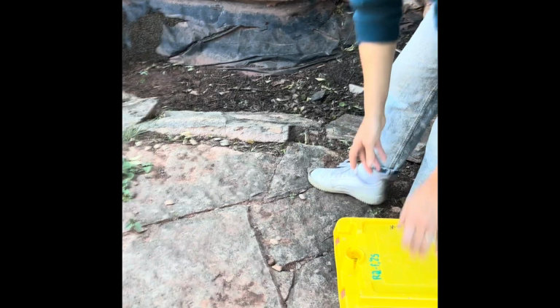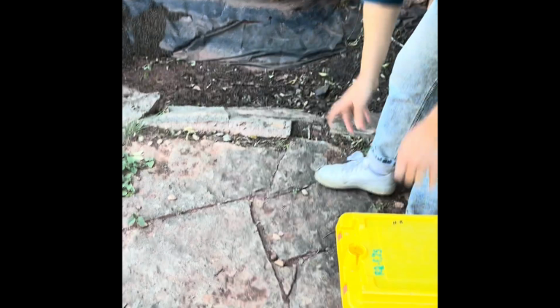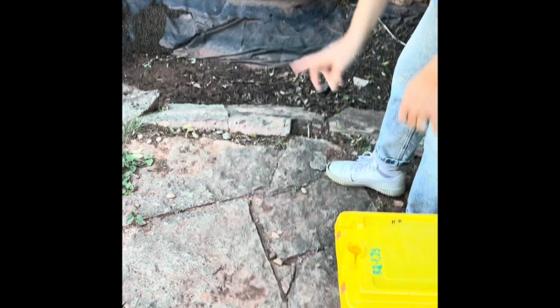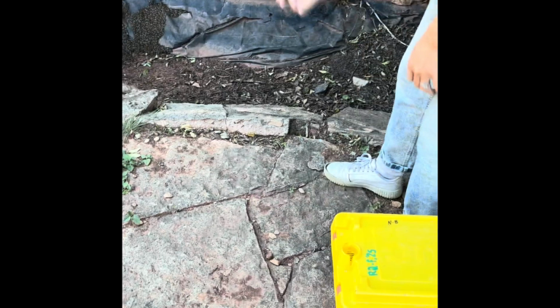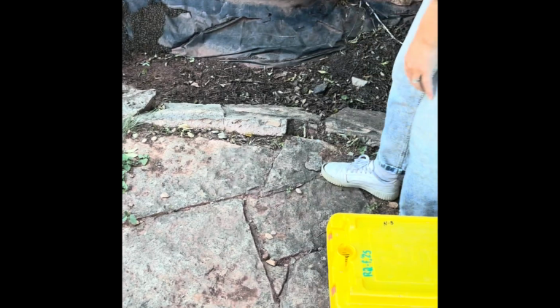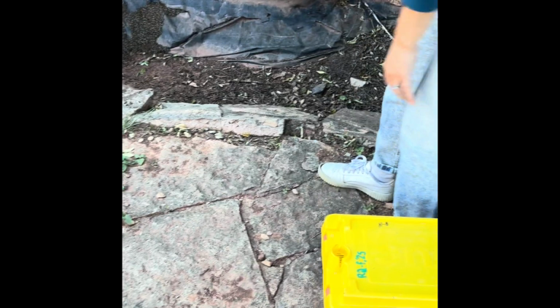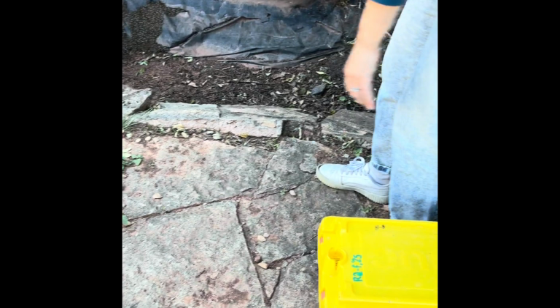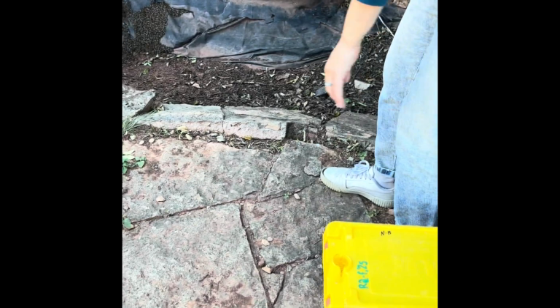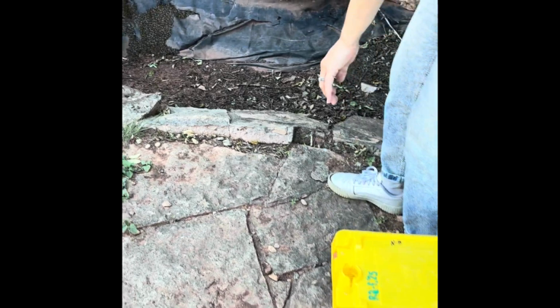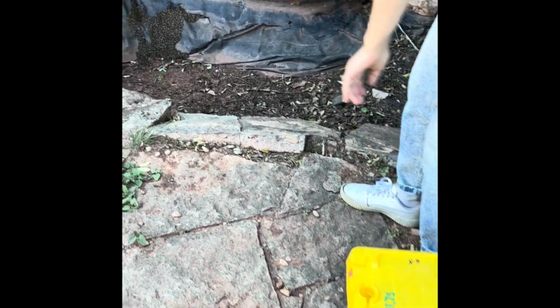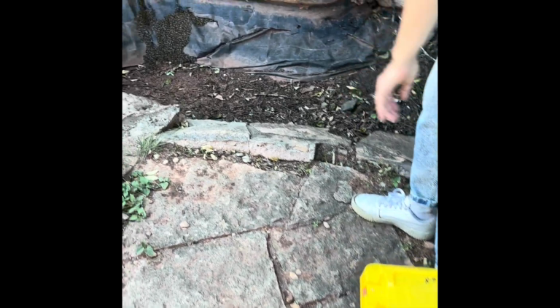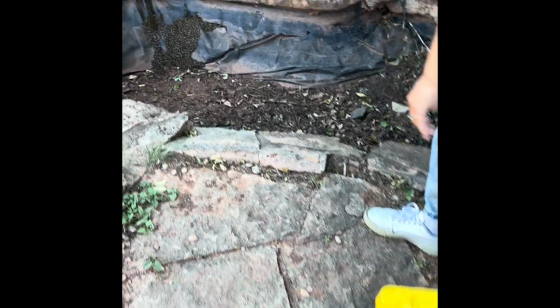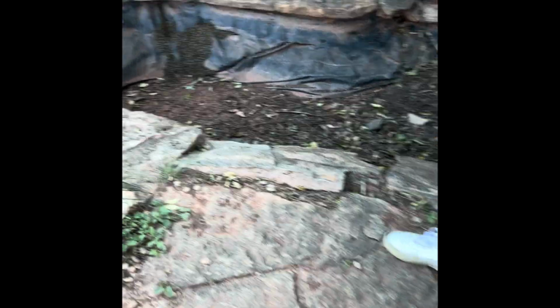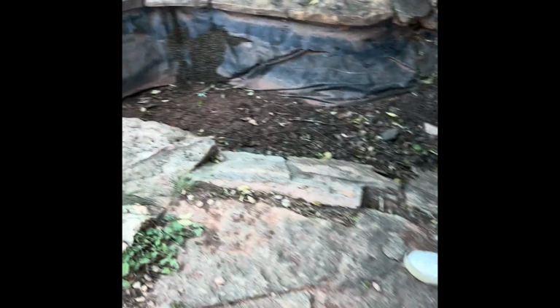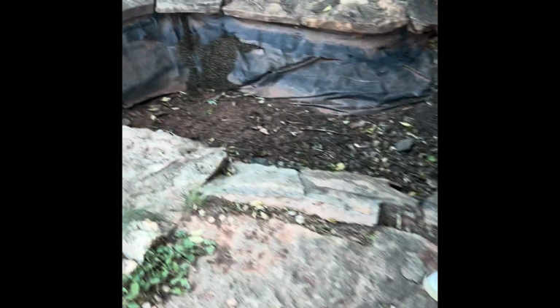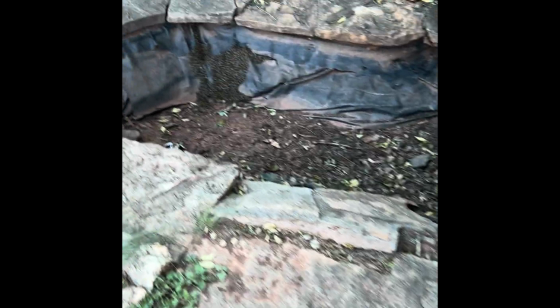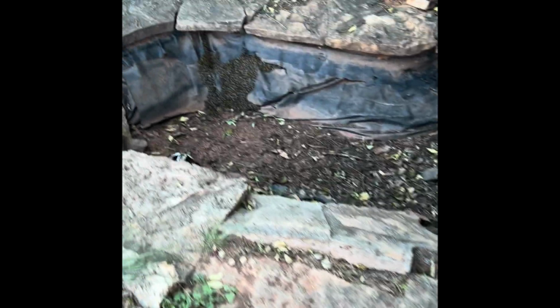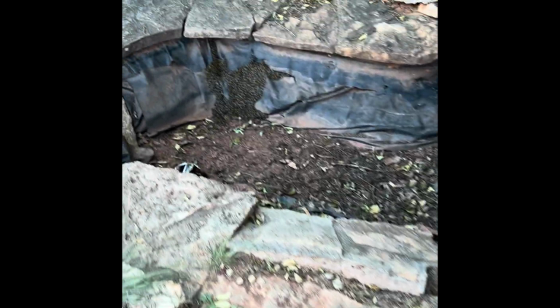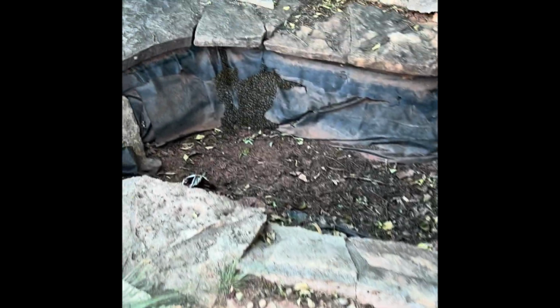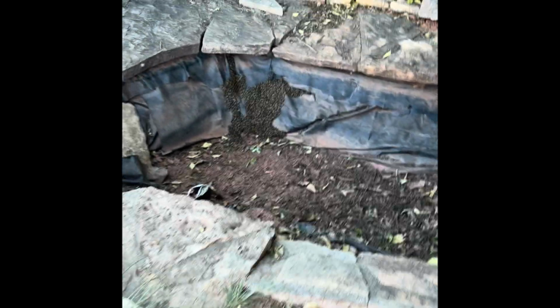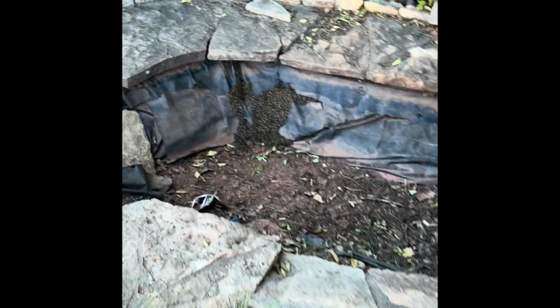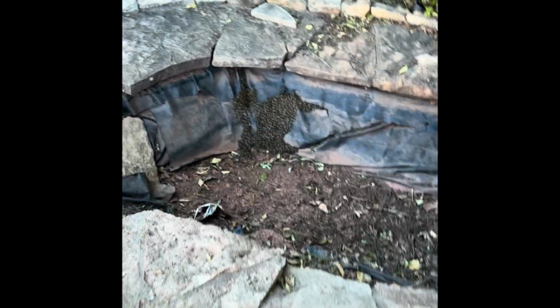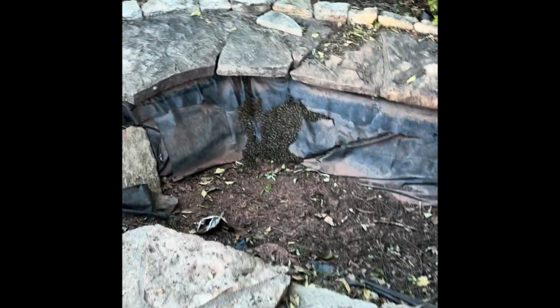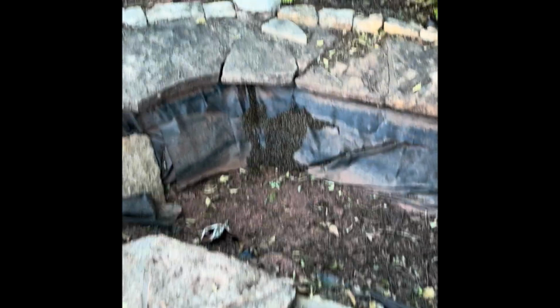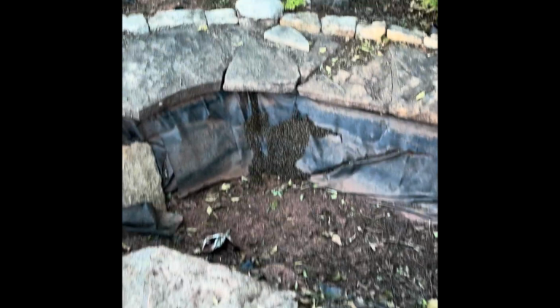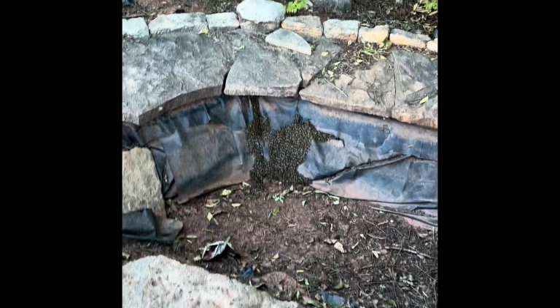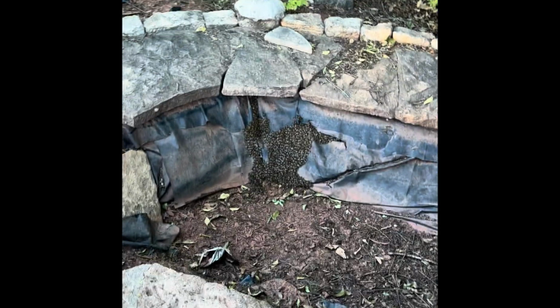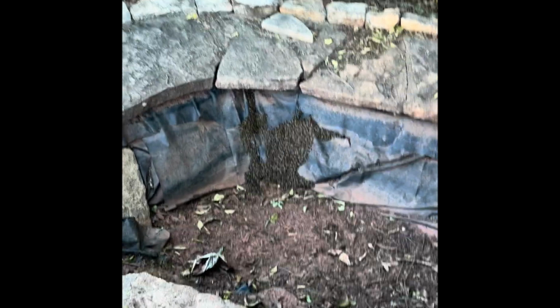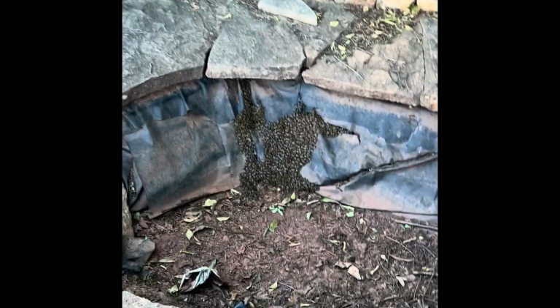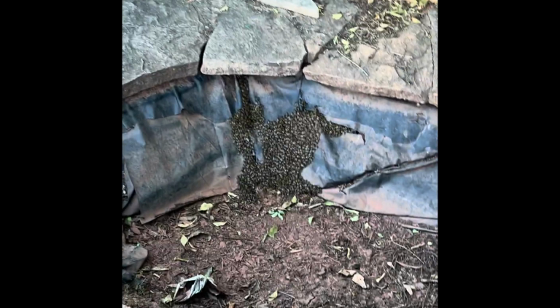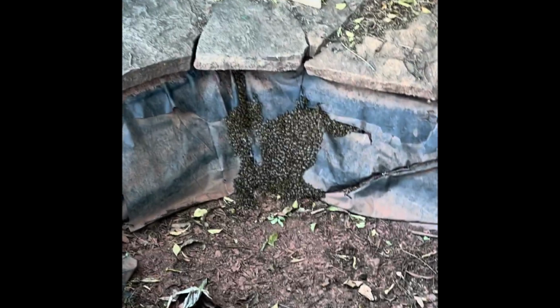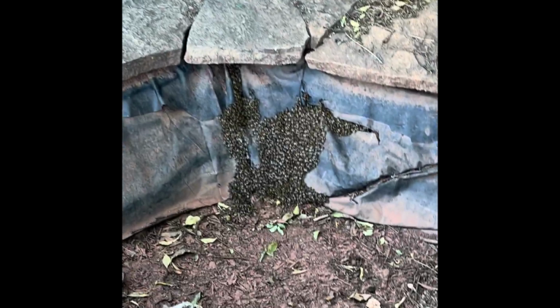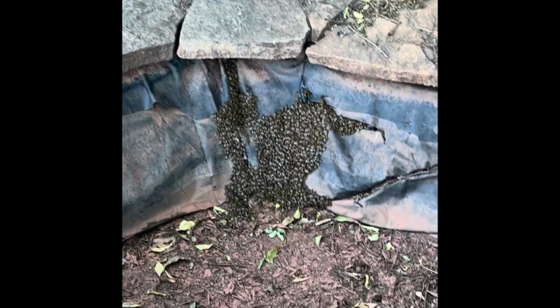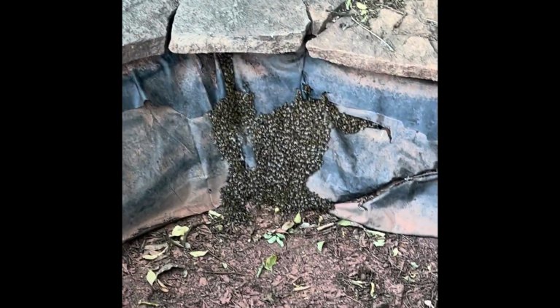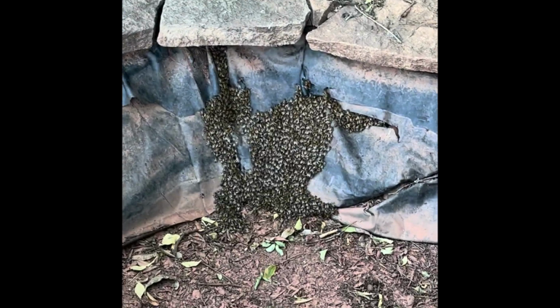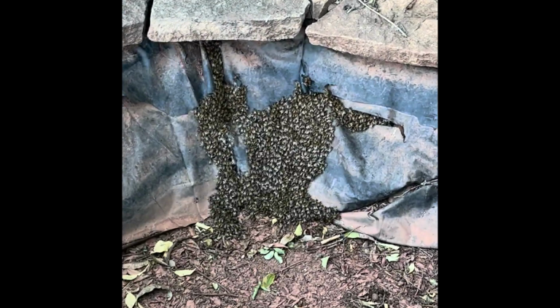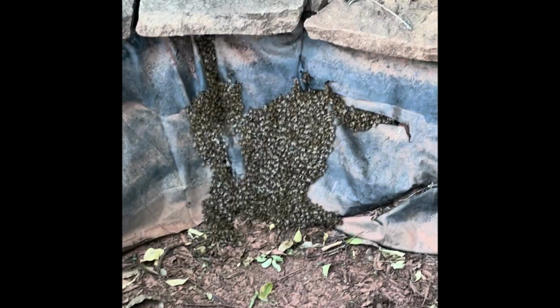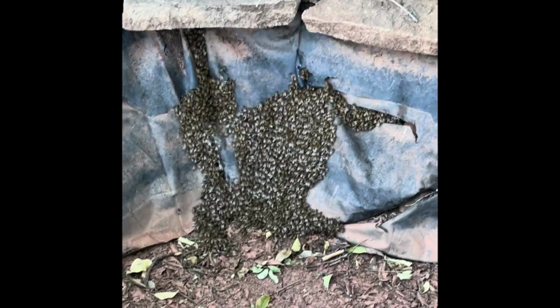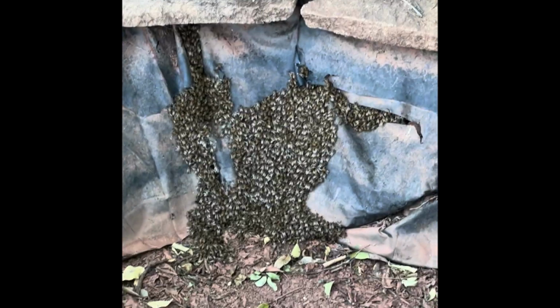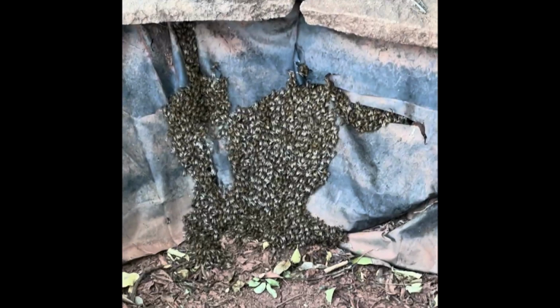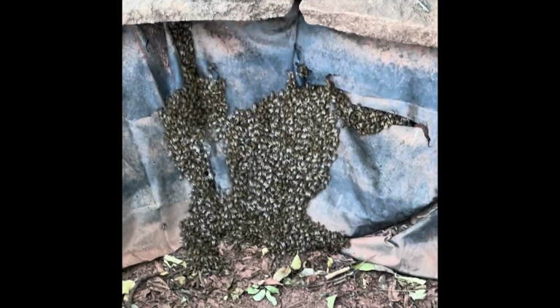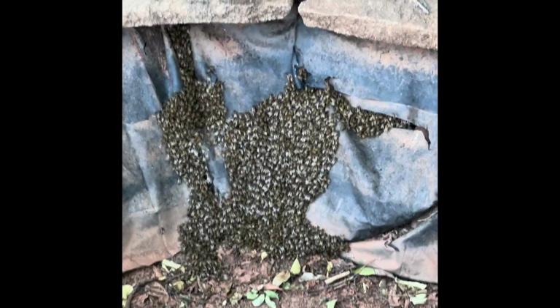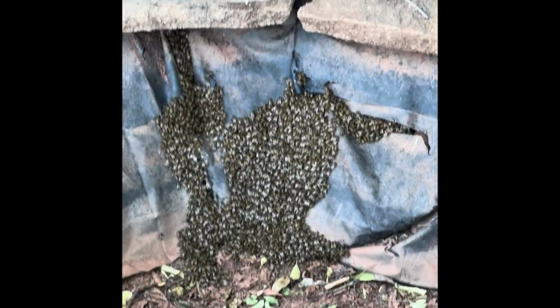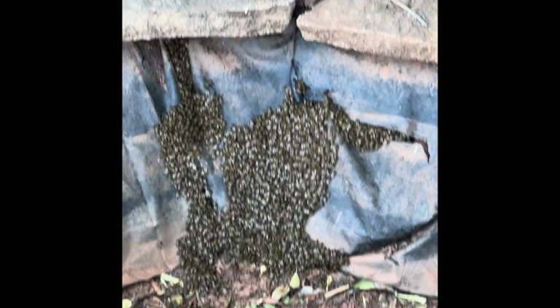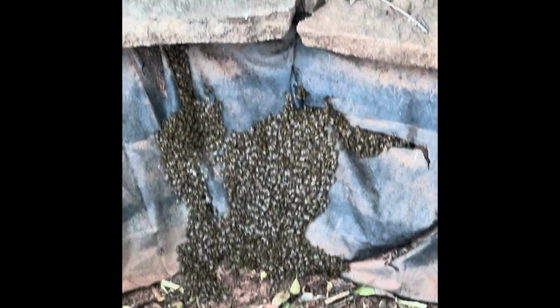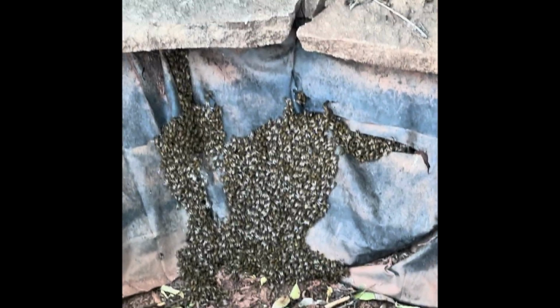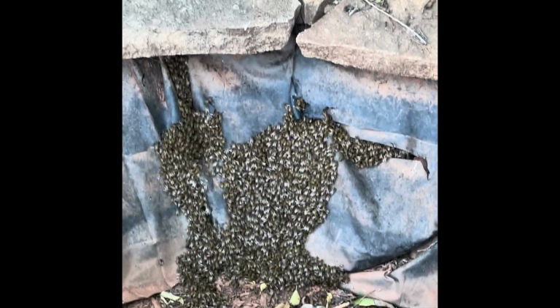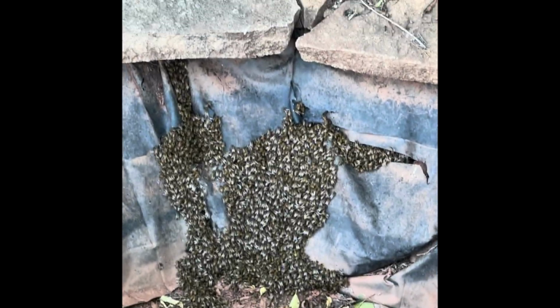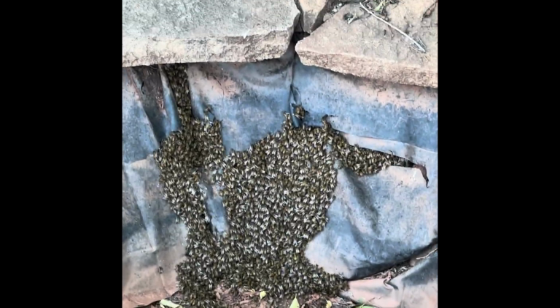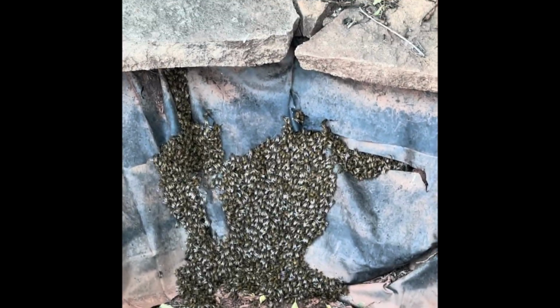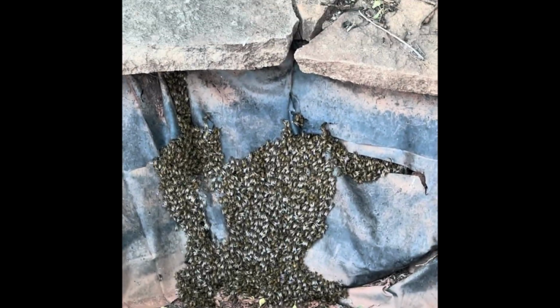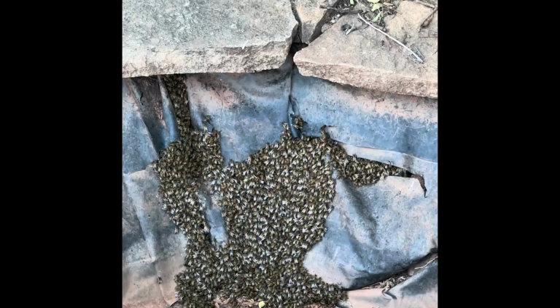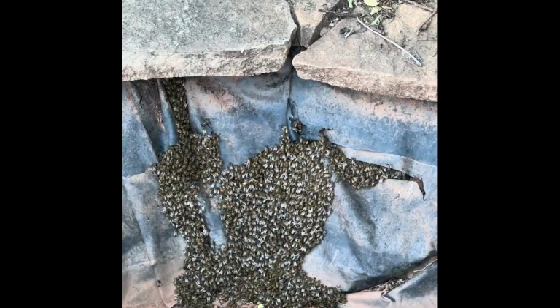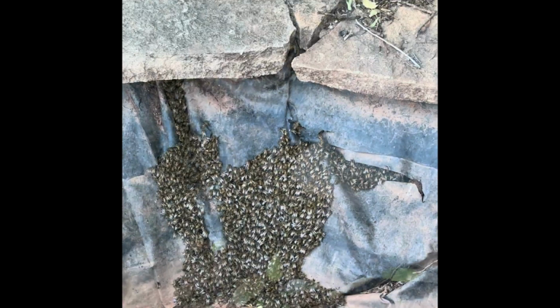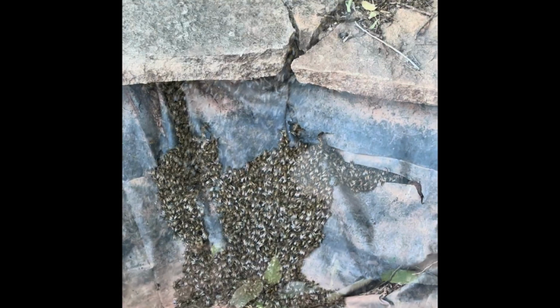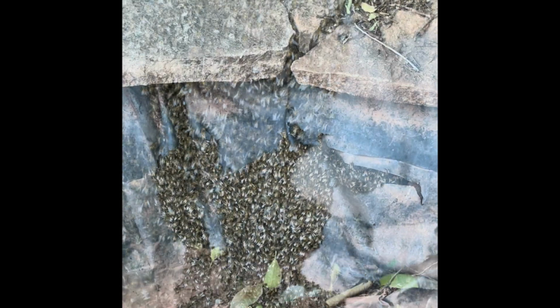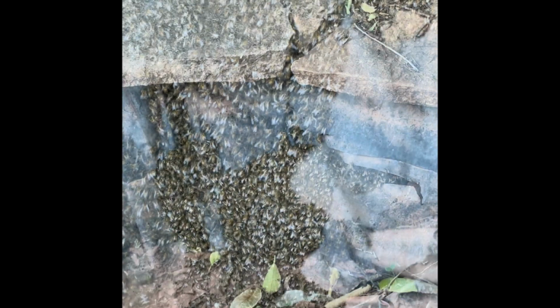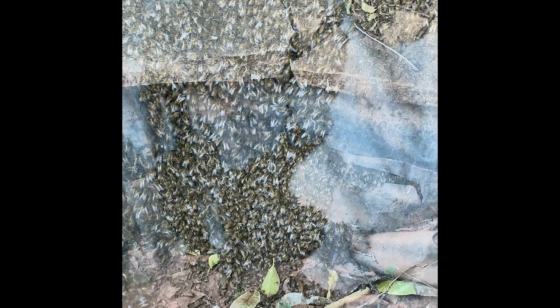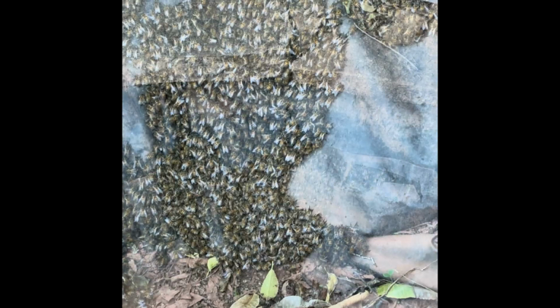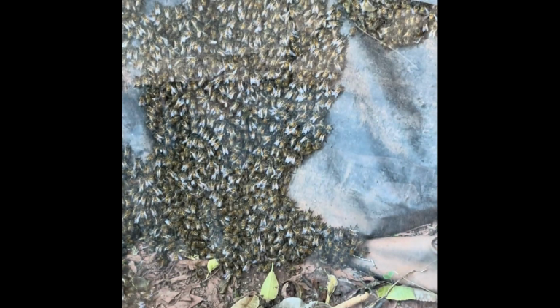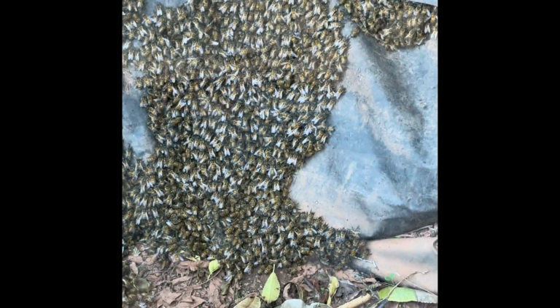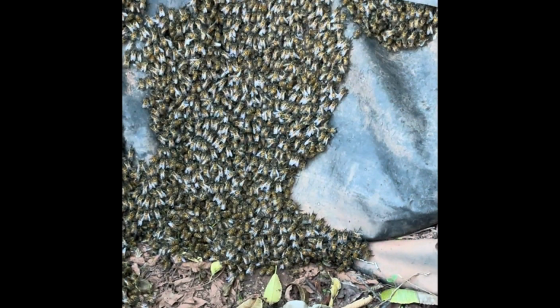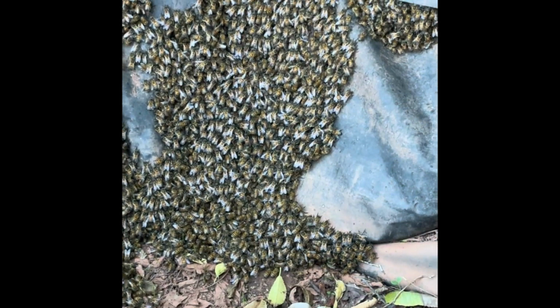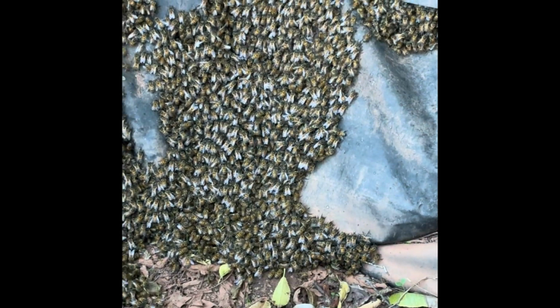So, this is November 3rd, 2025, and we are still getting calls about swarms and absconds.